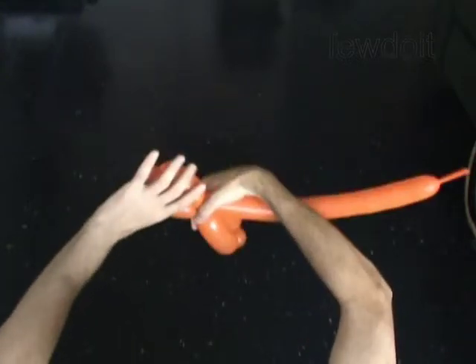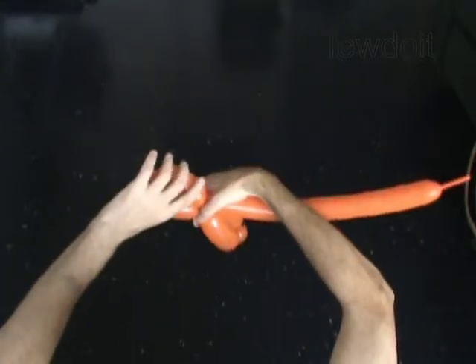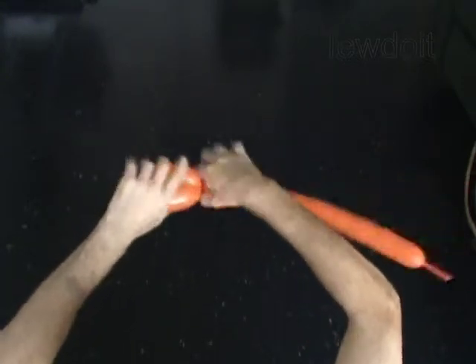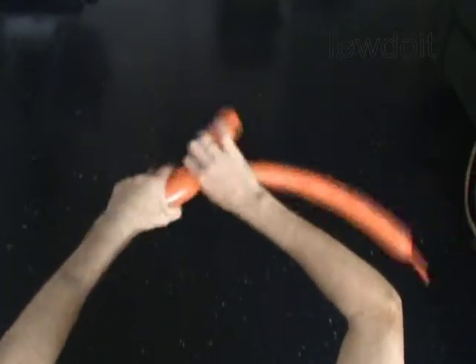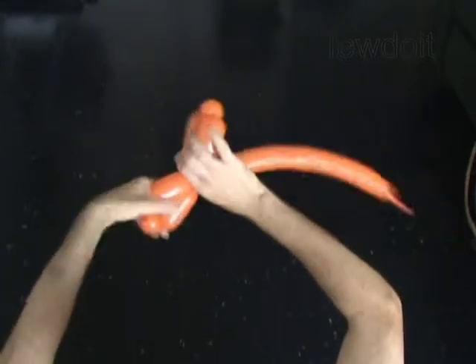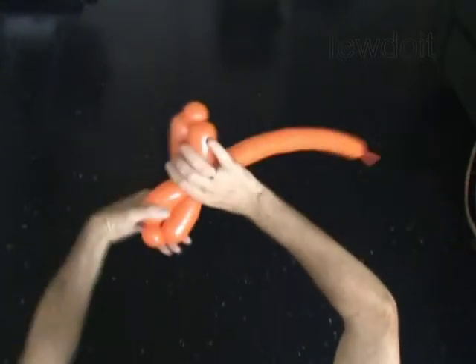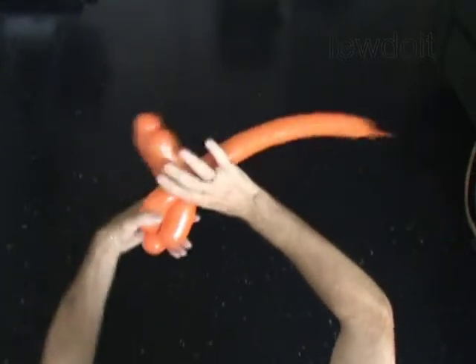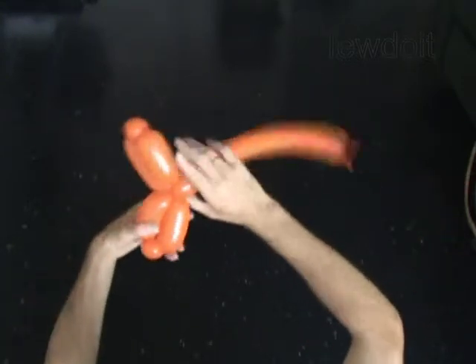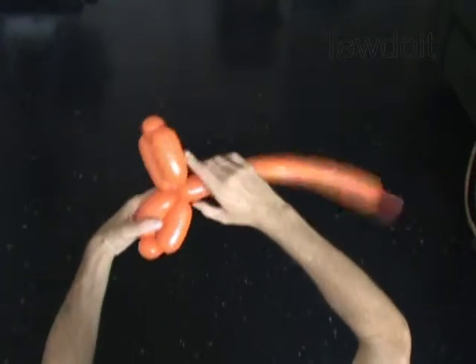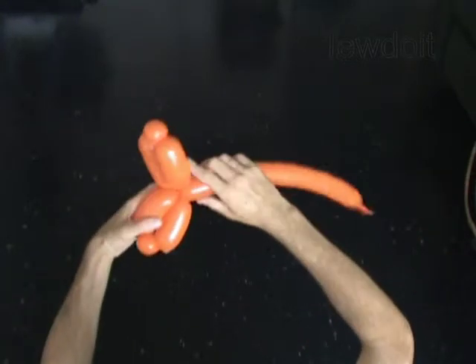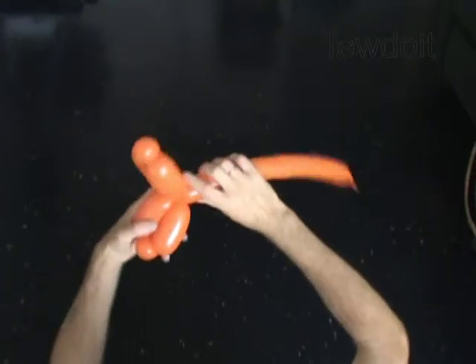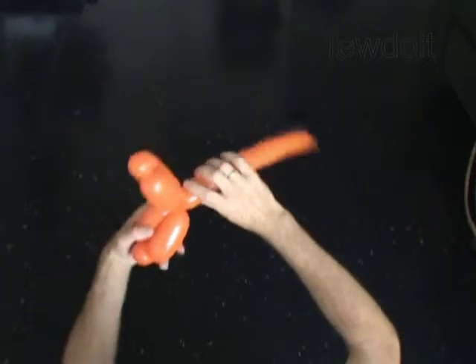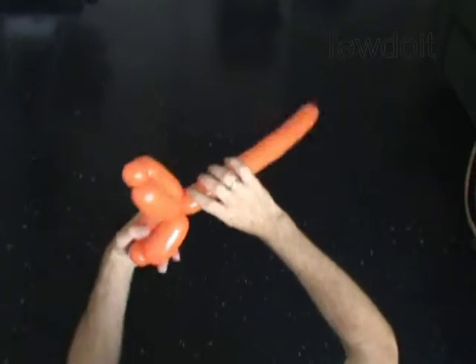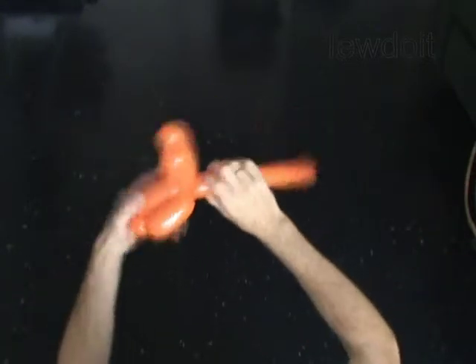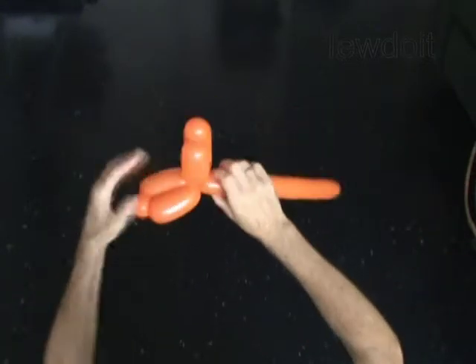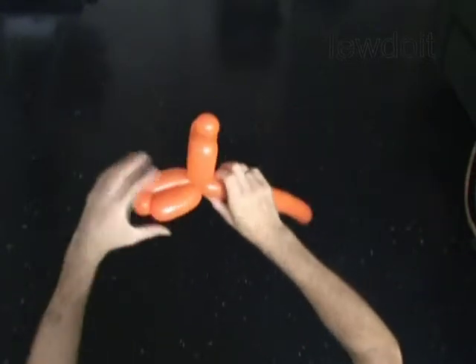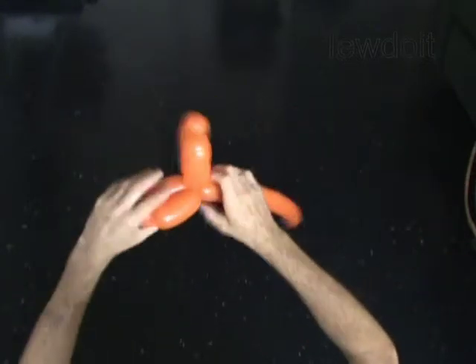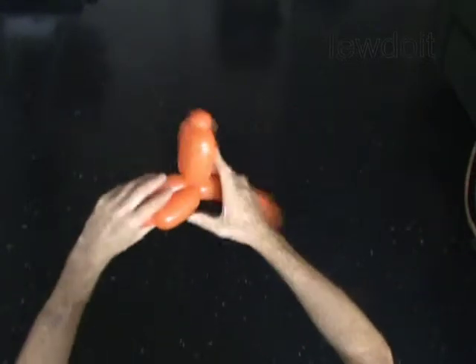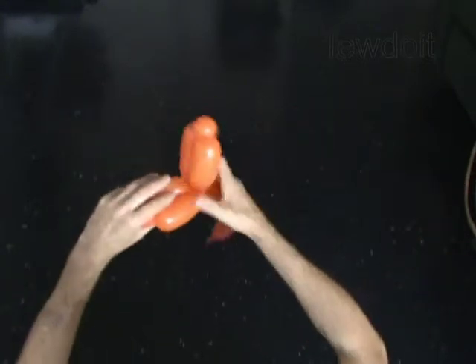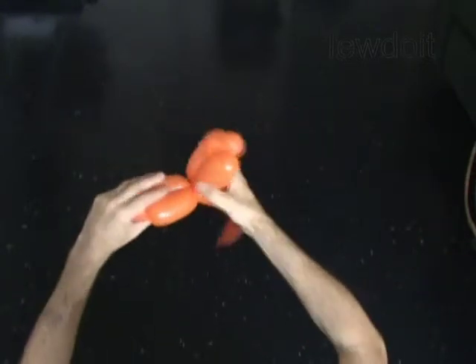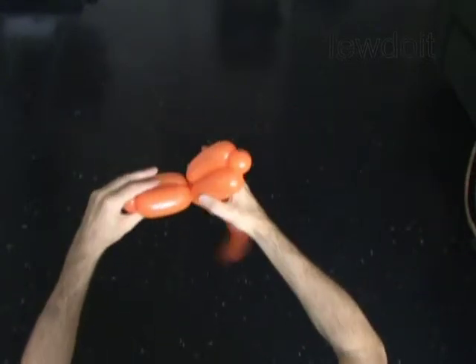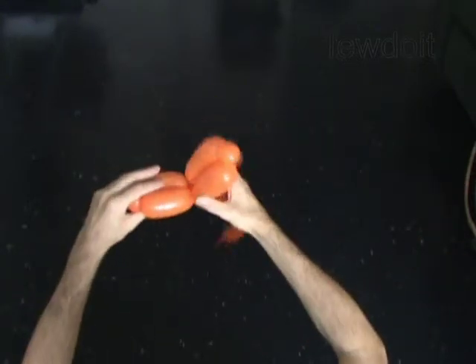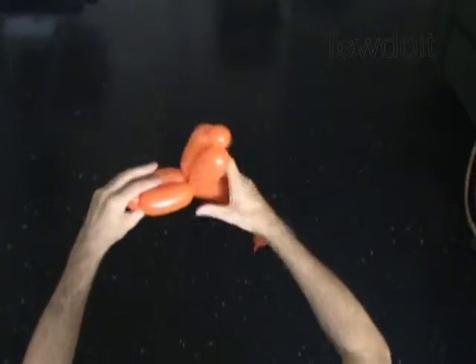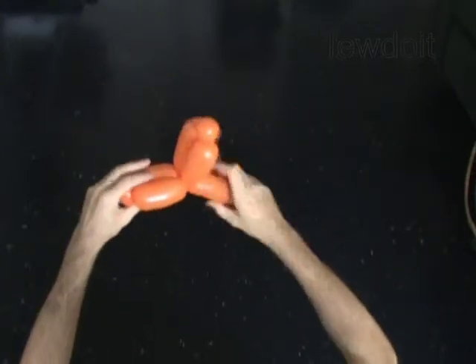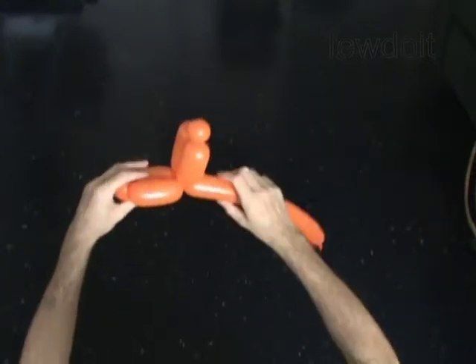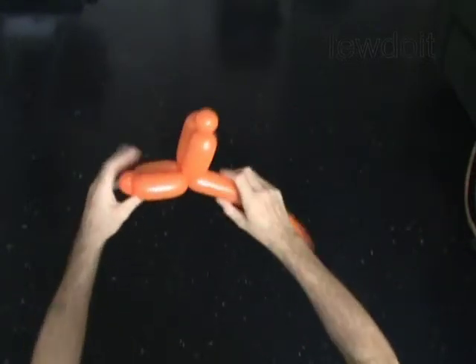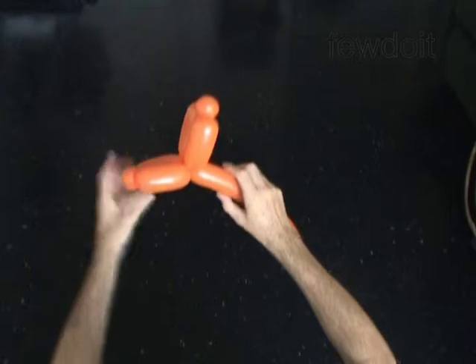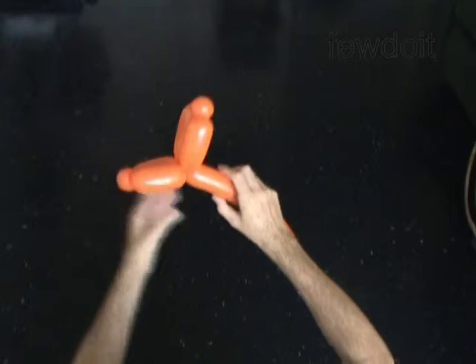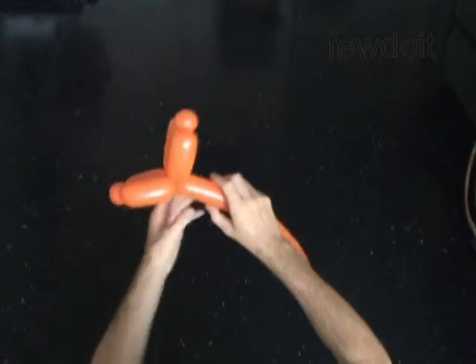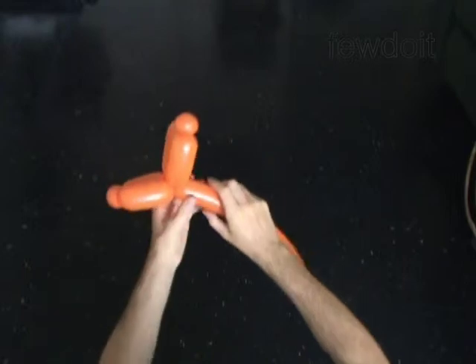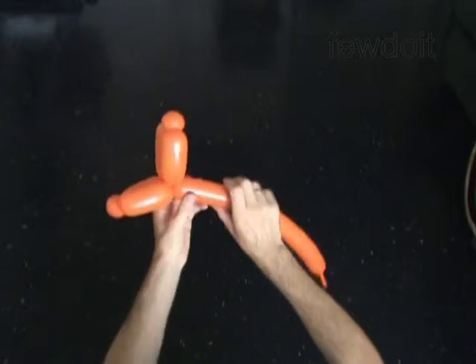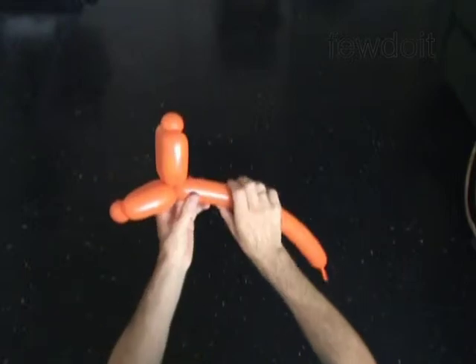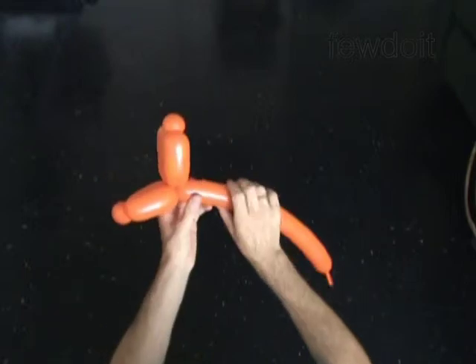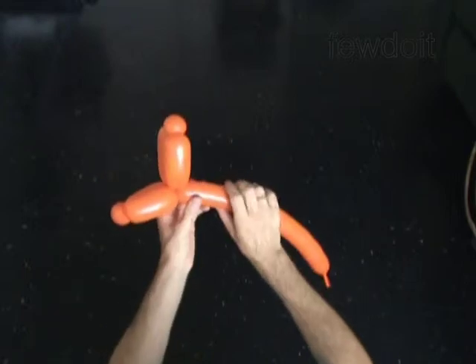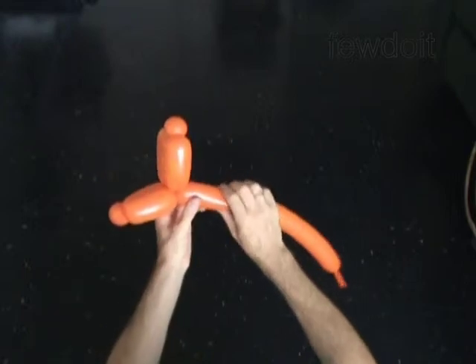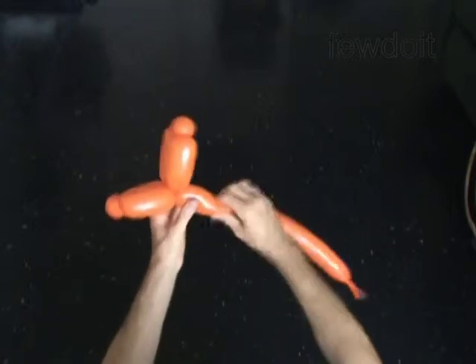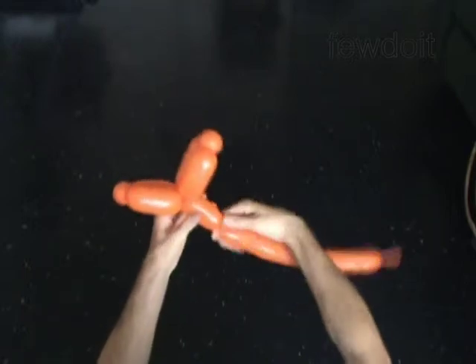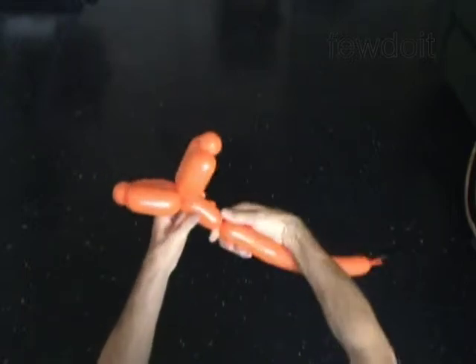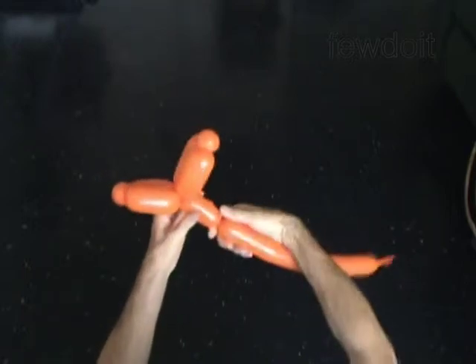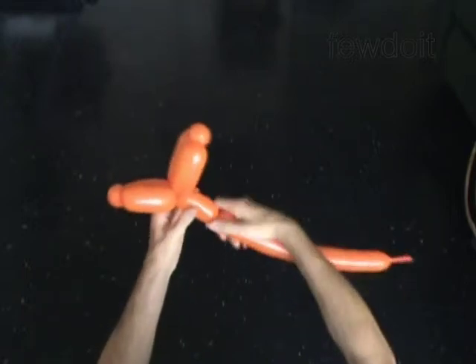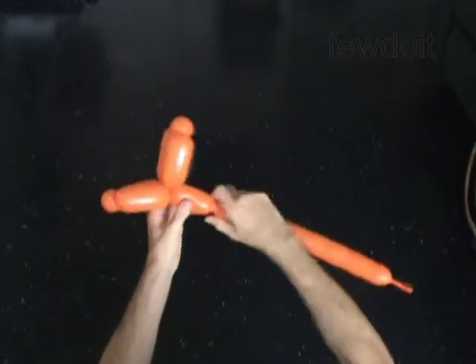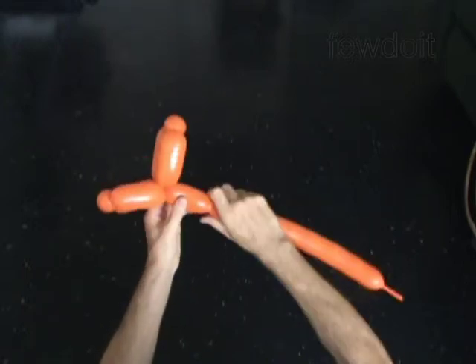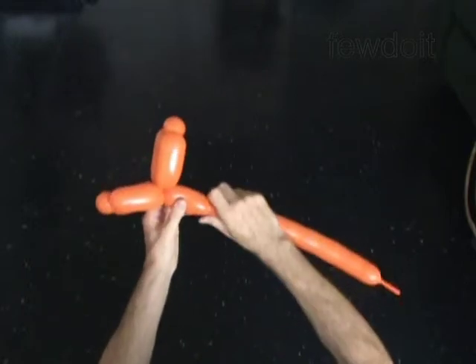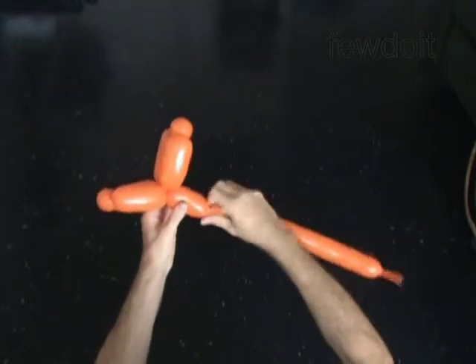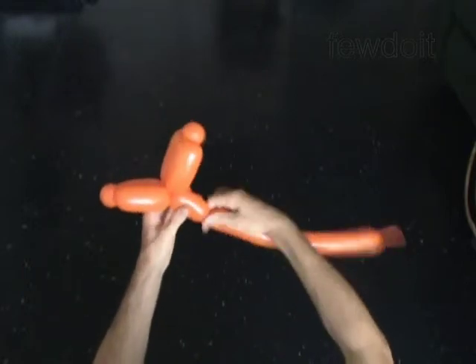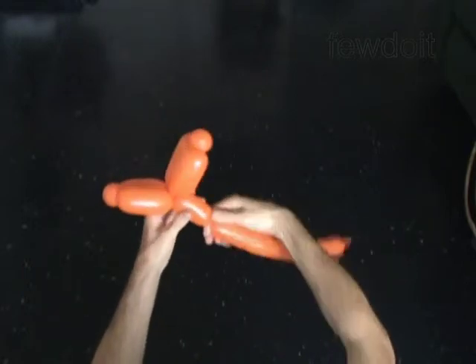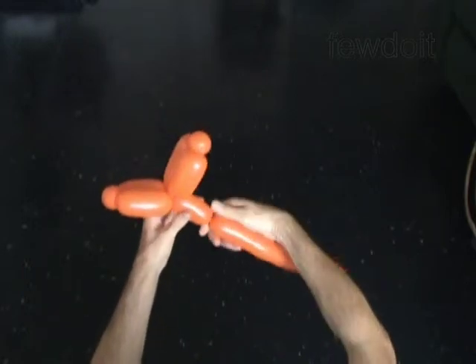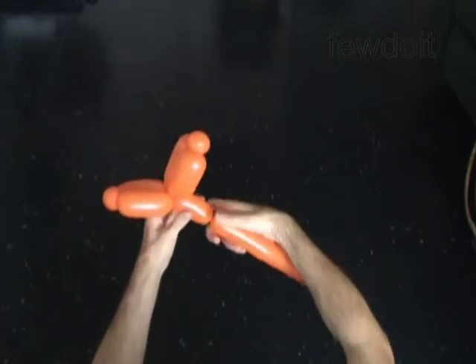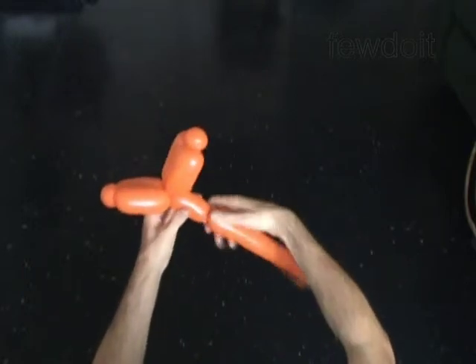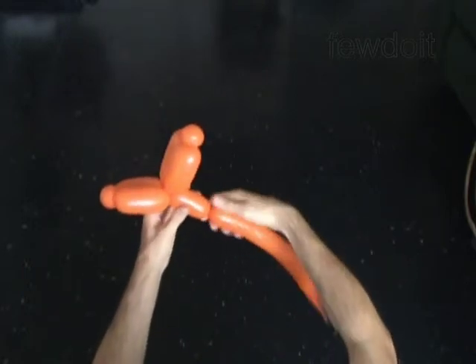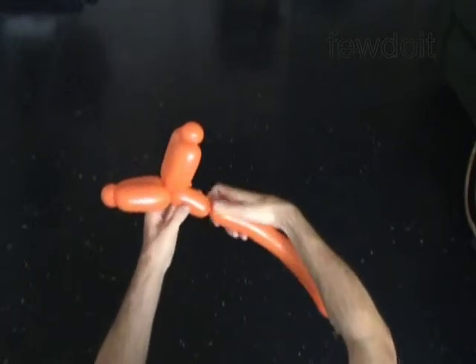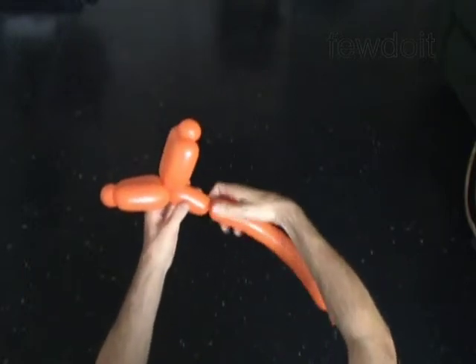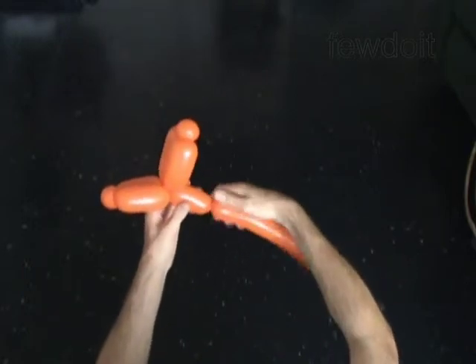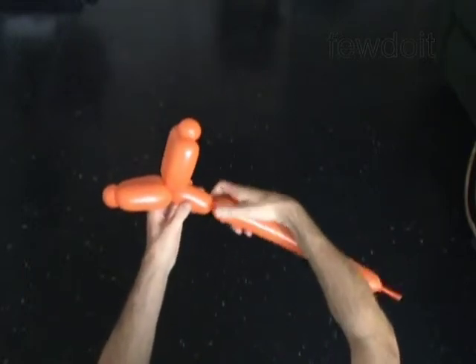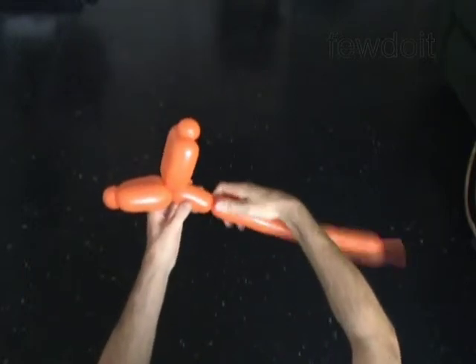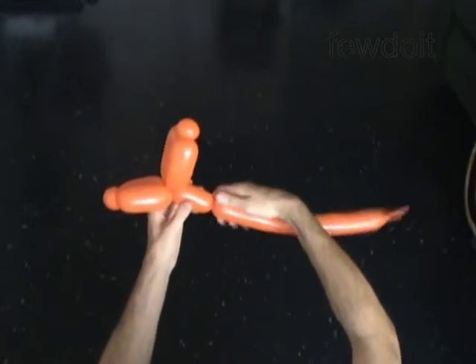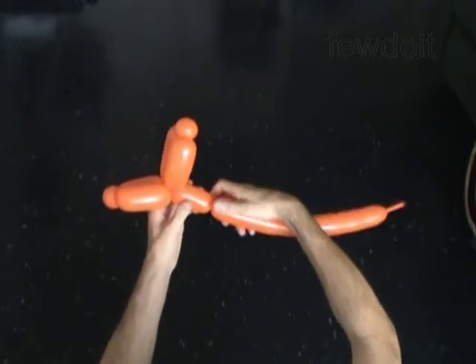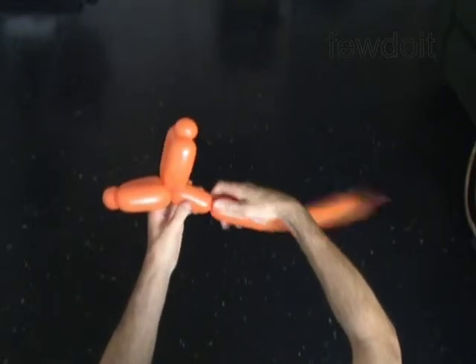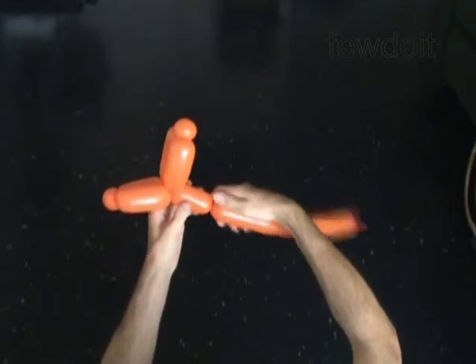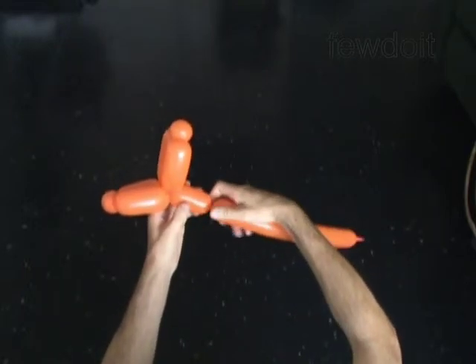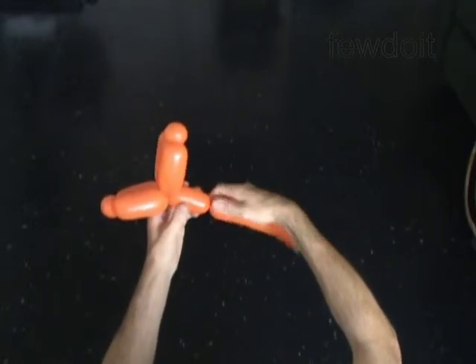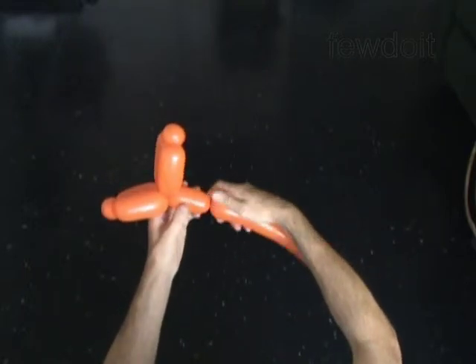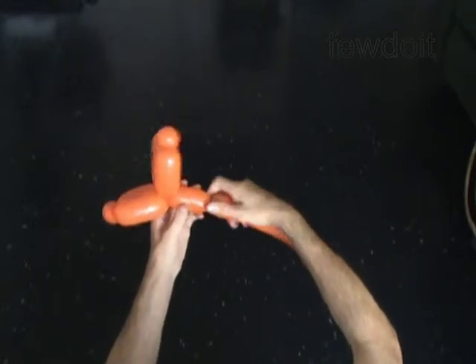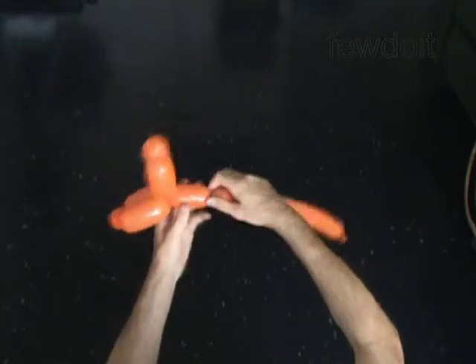You have made the arms. Twist the seventh 4 inch bubble. It is the body.